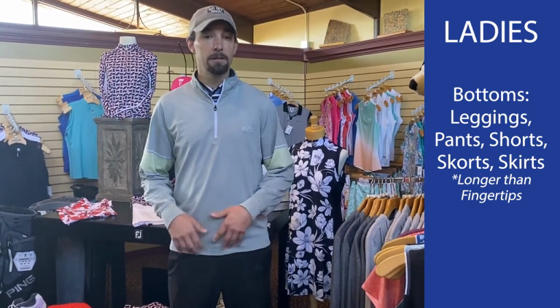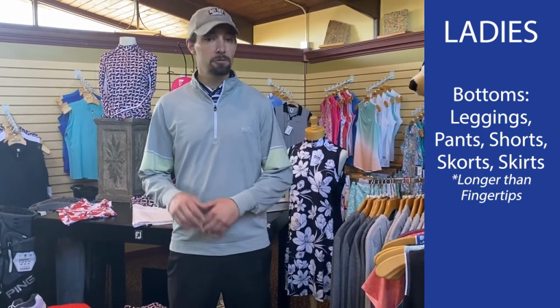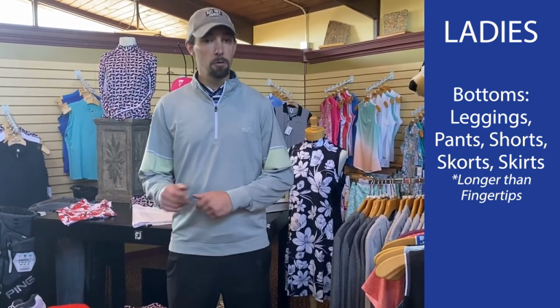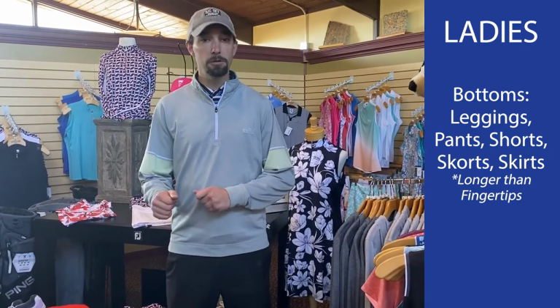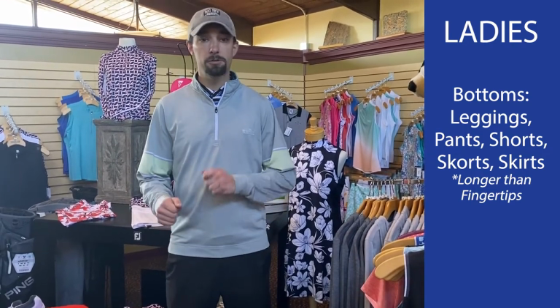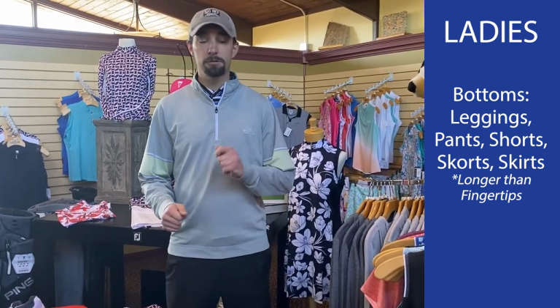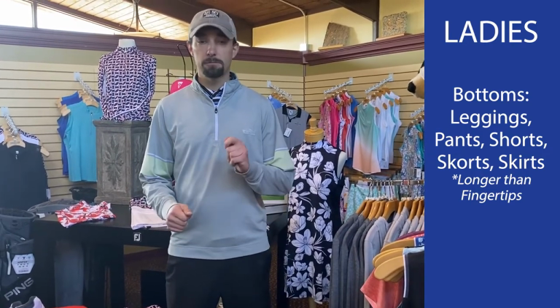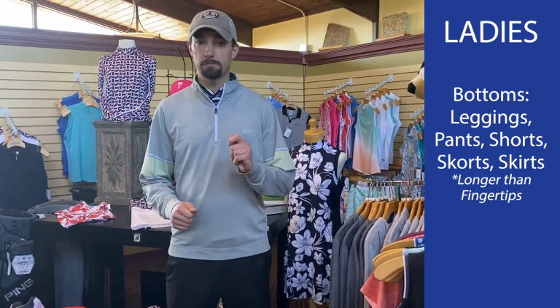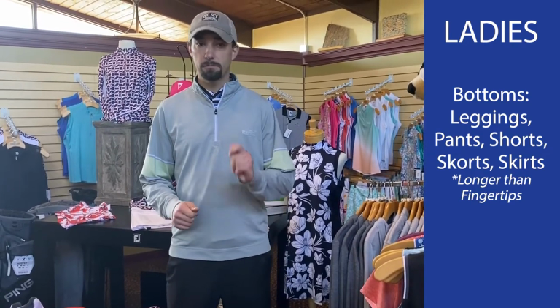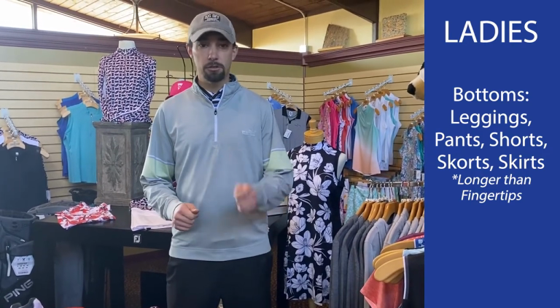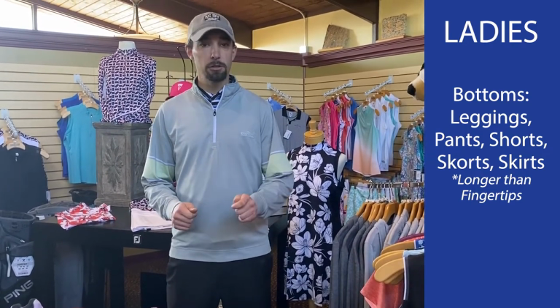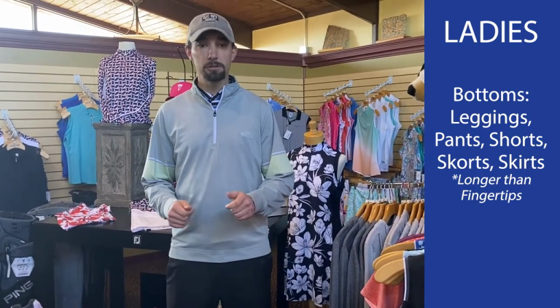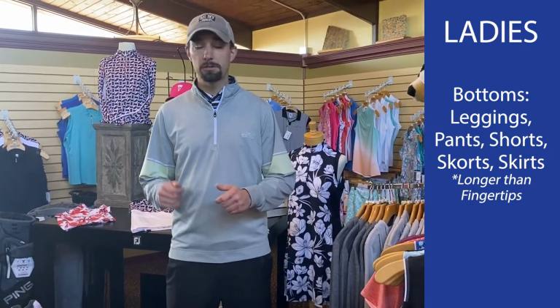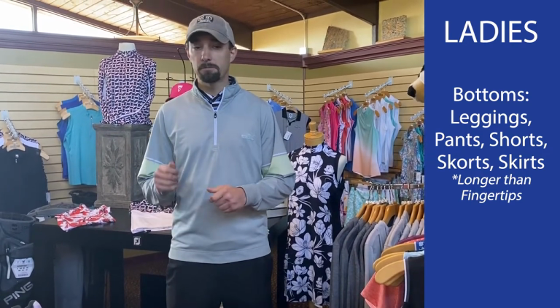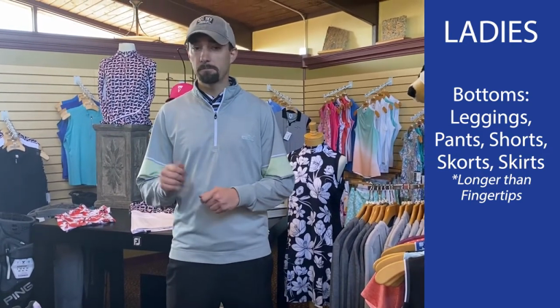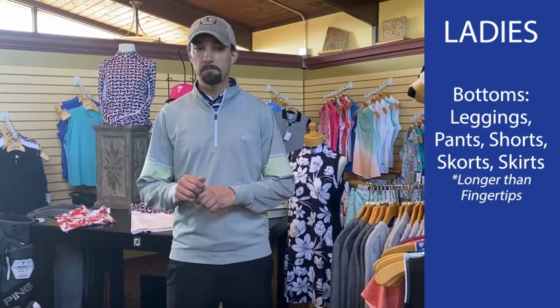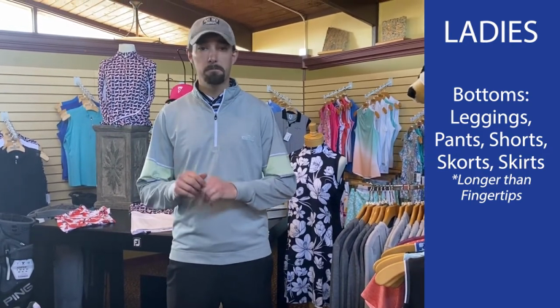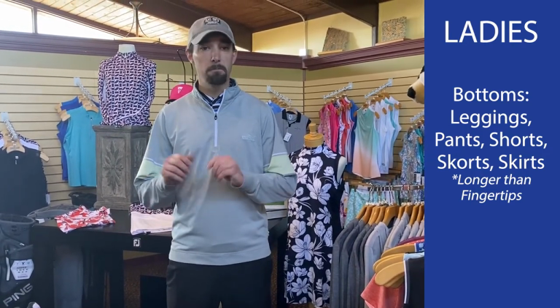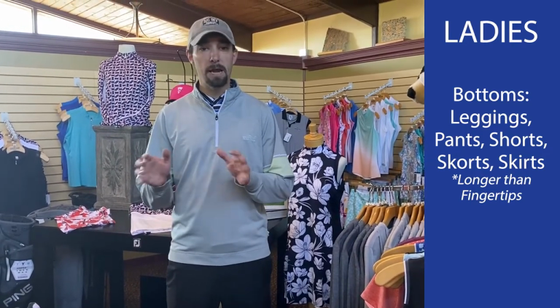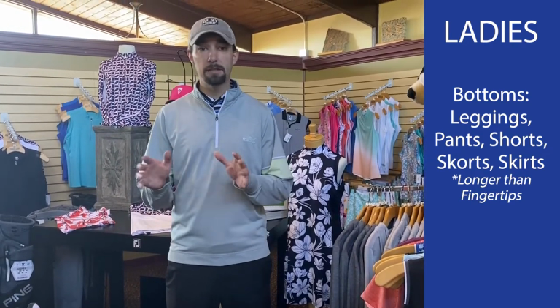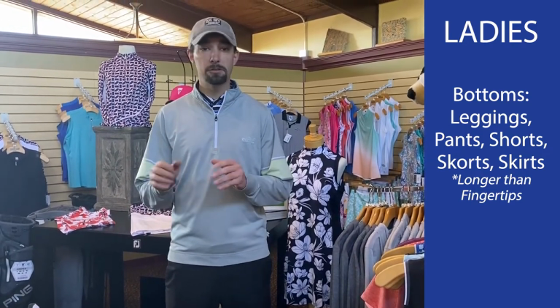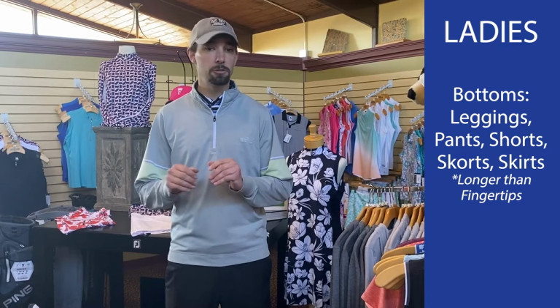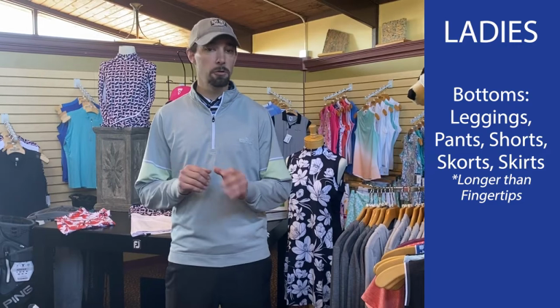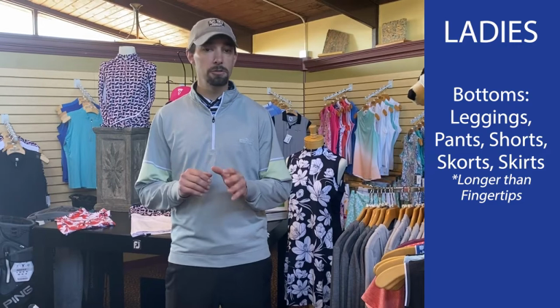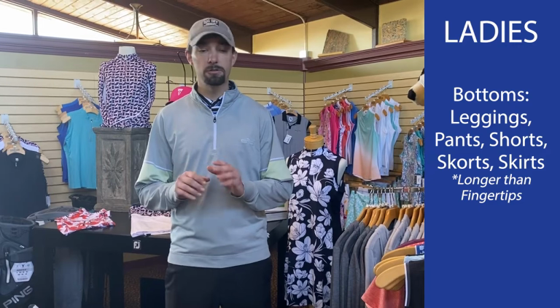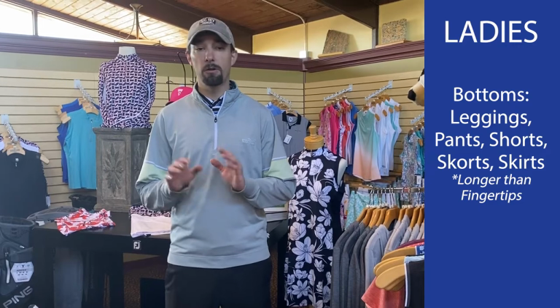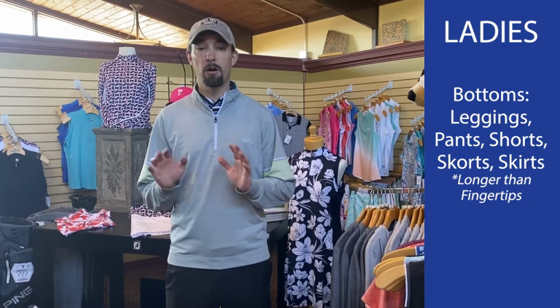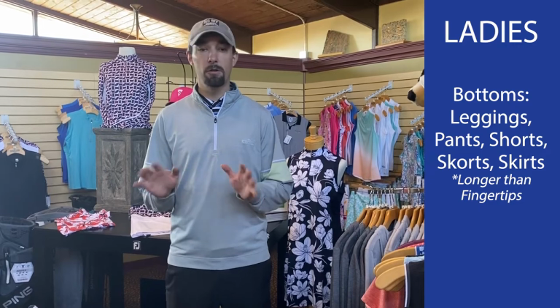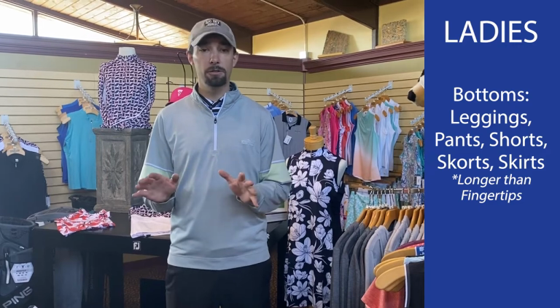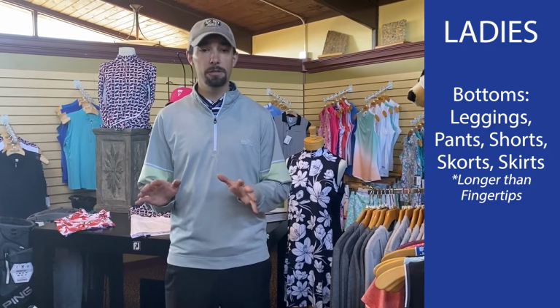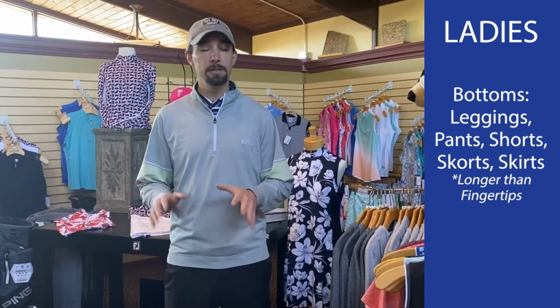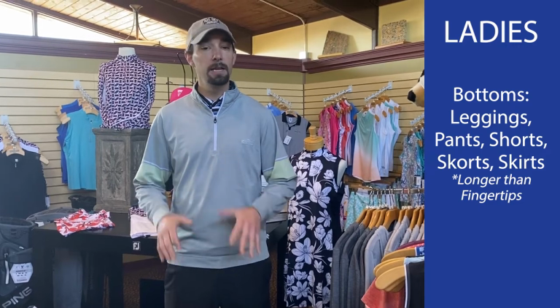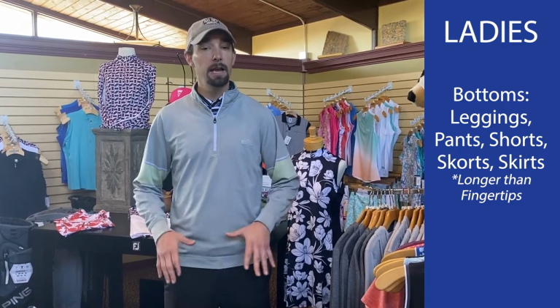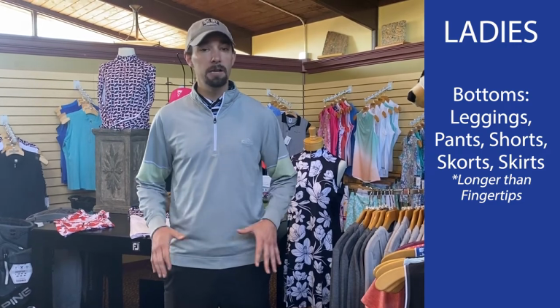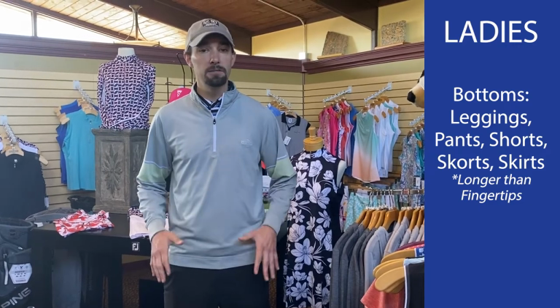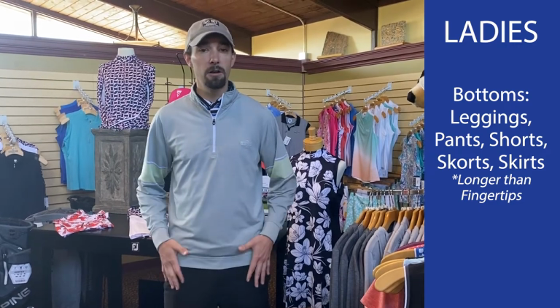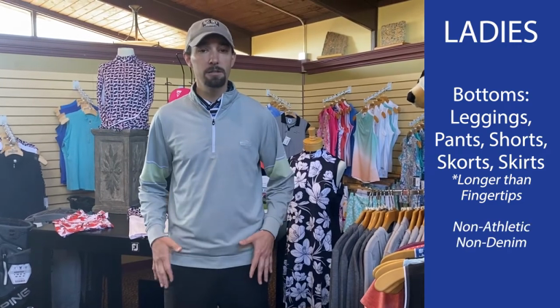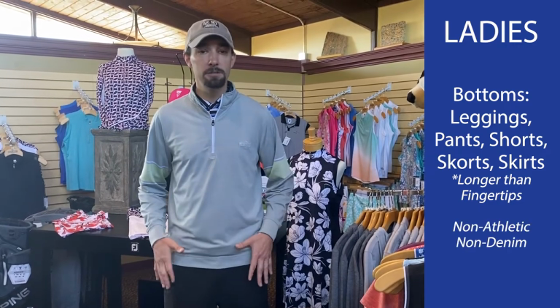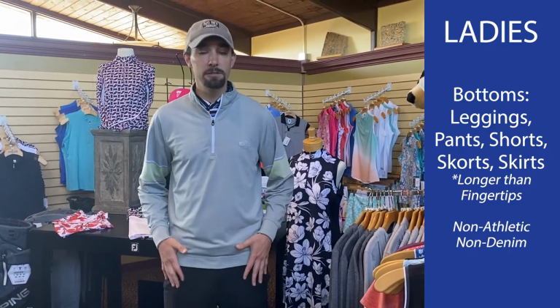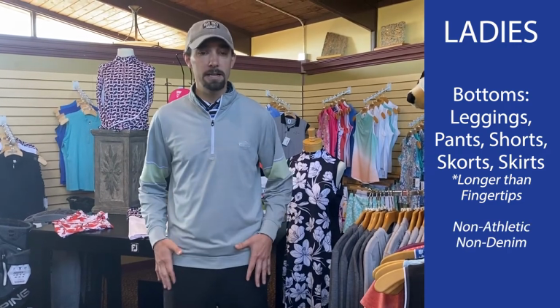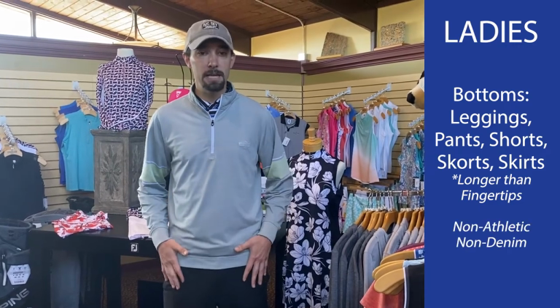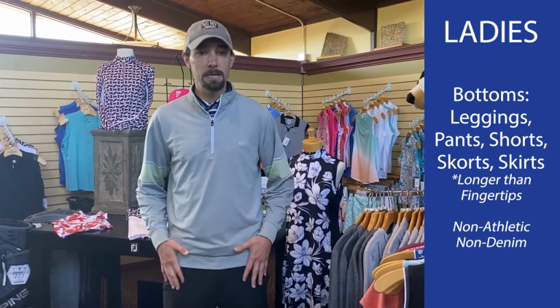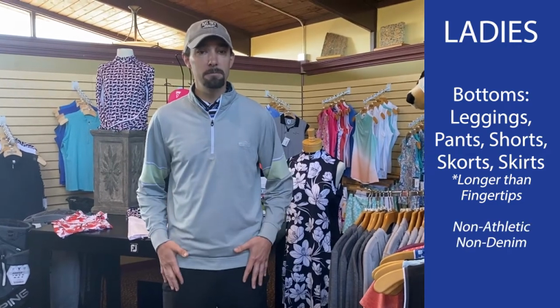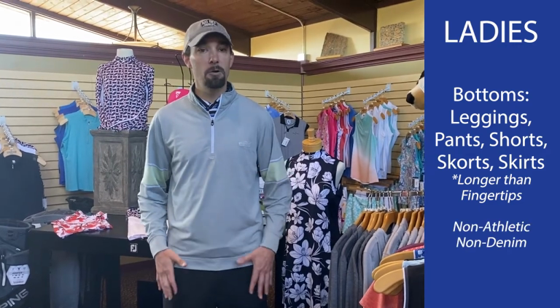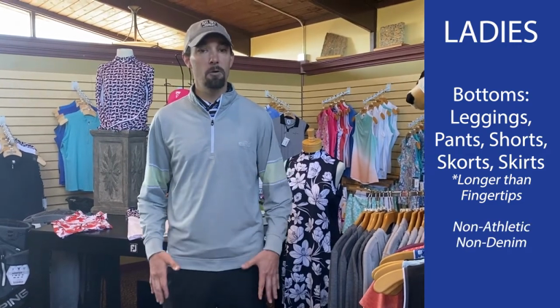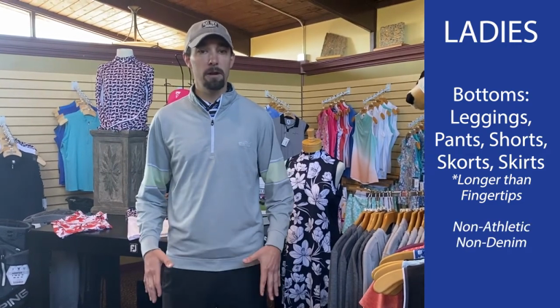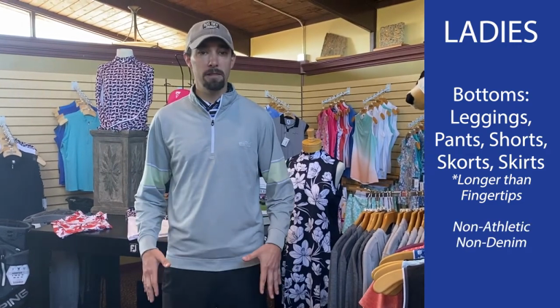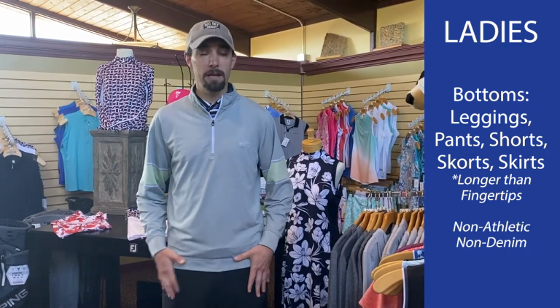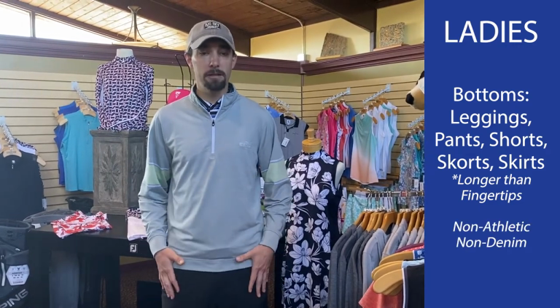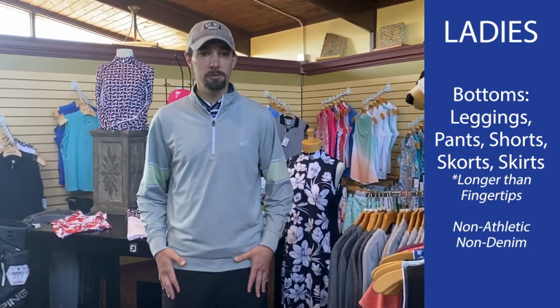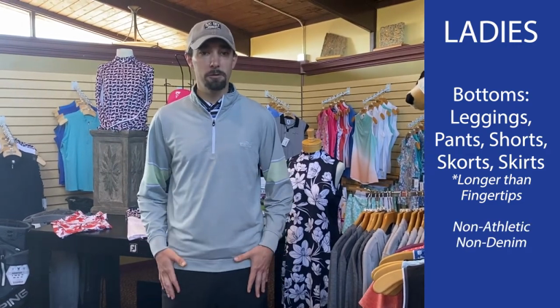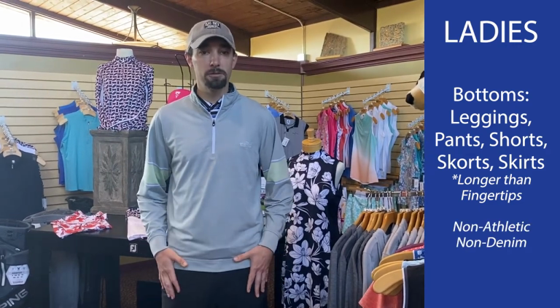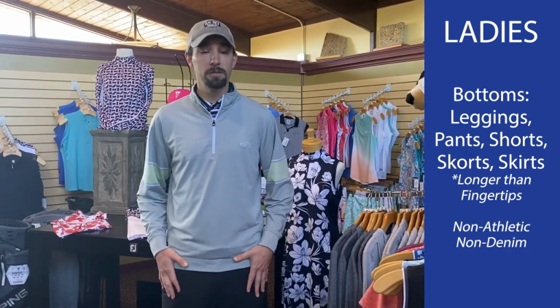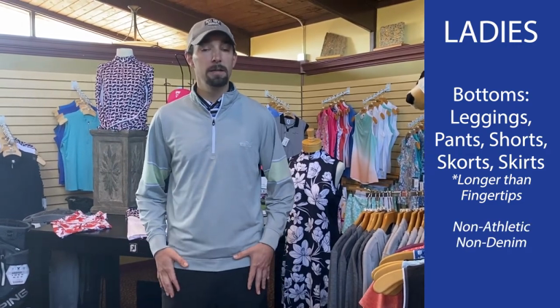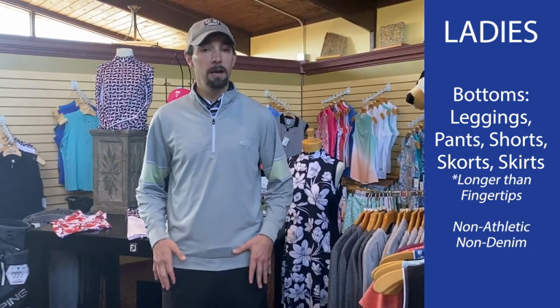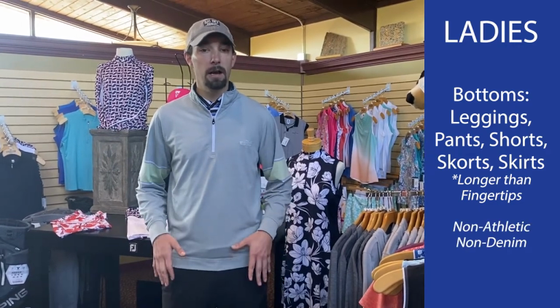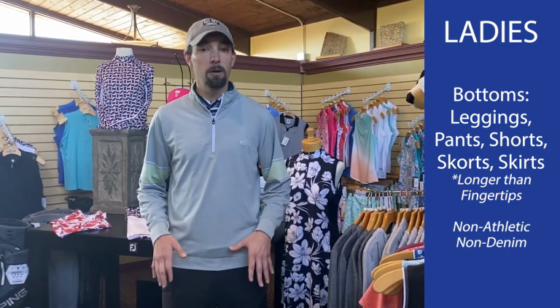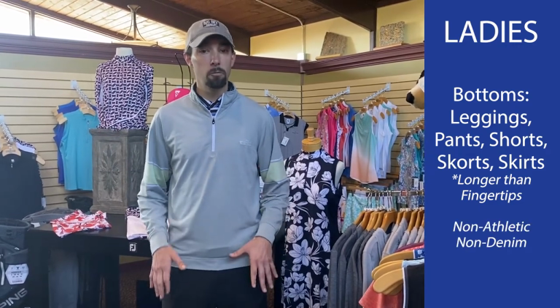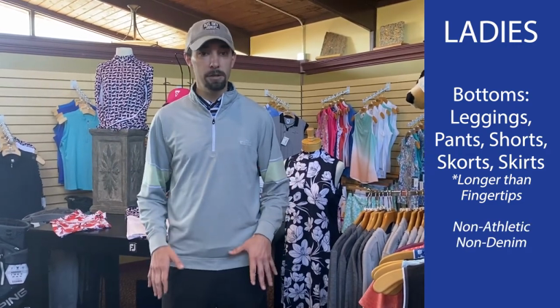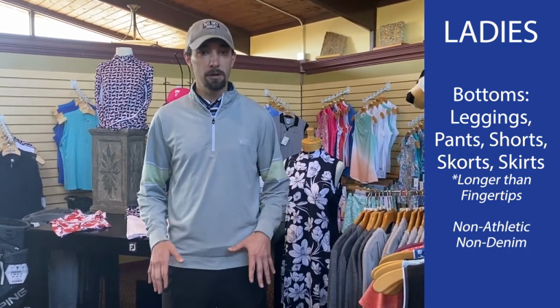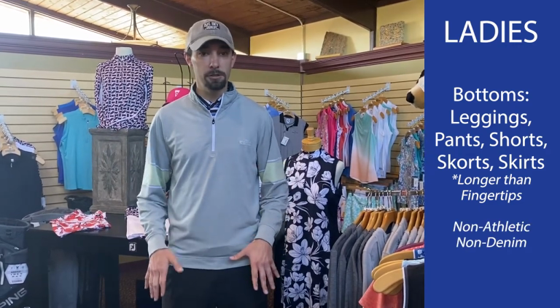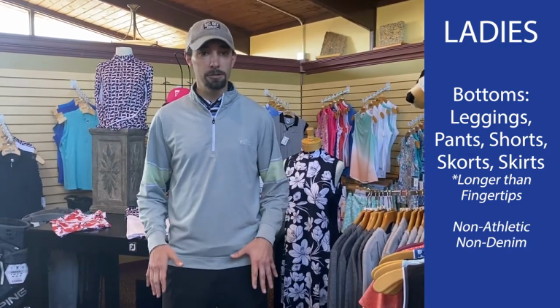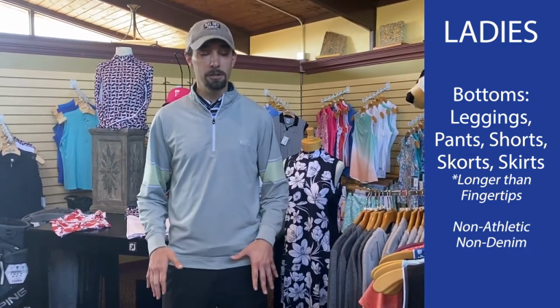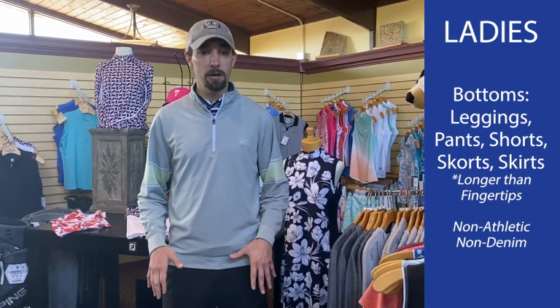Skorts, skirts, pants, shorts — all good. As long as they're not denim or athletic shorts, we are good to go.